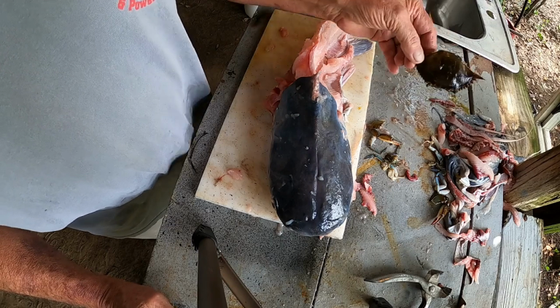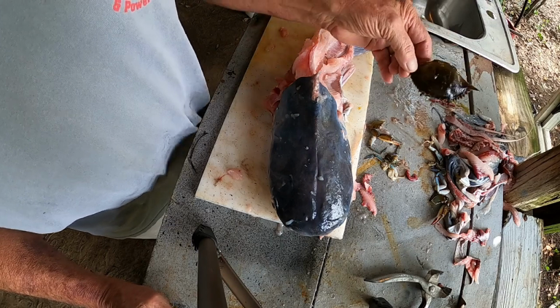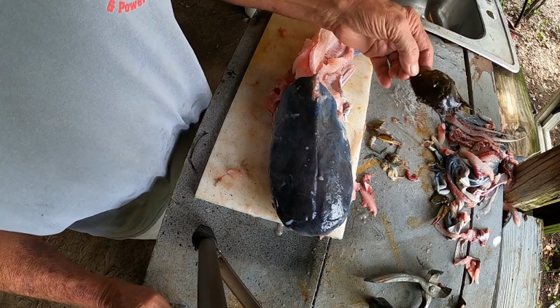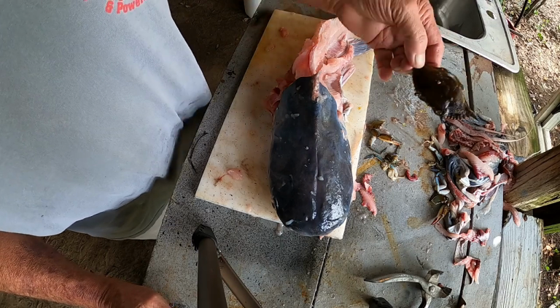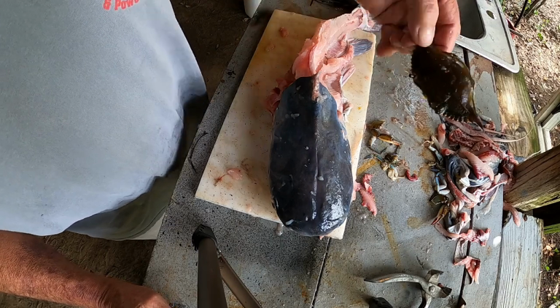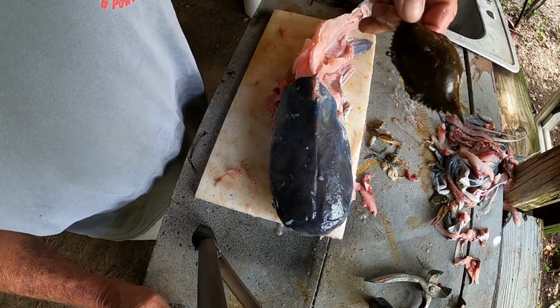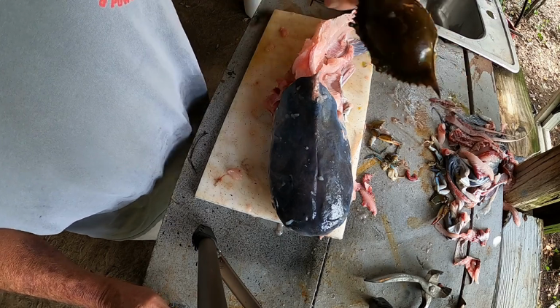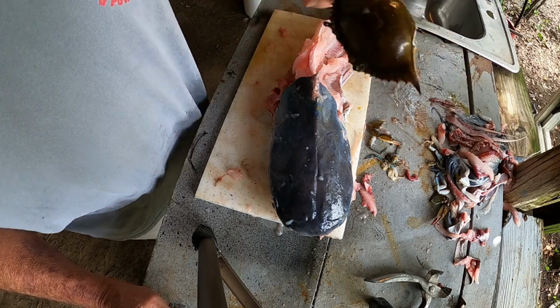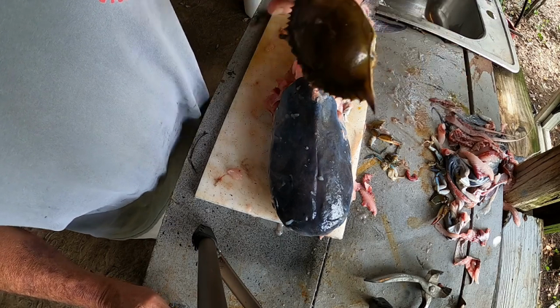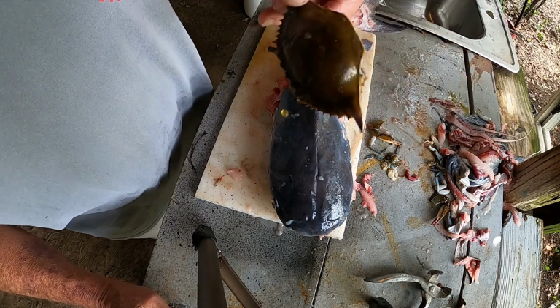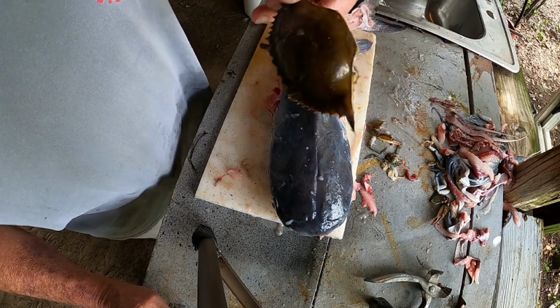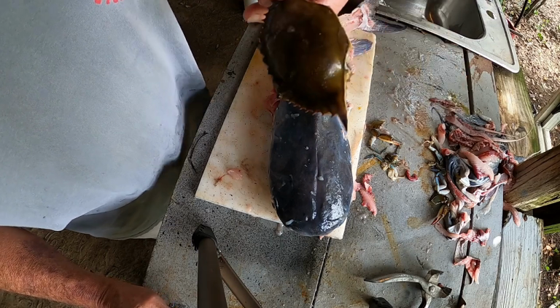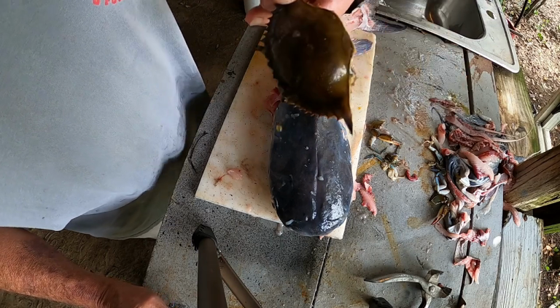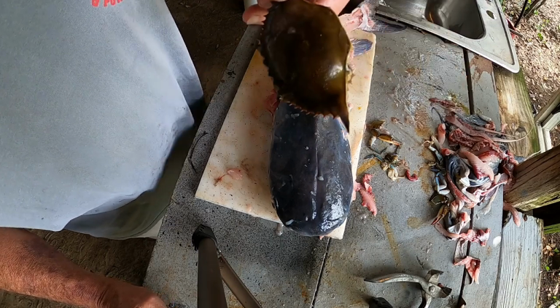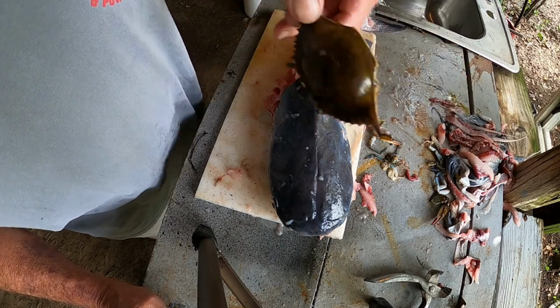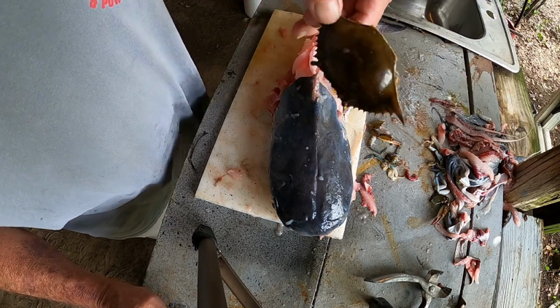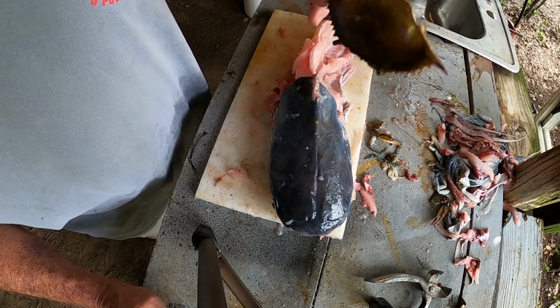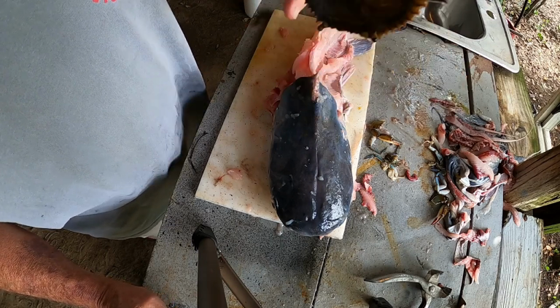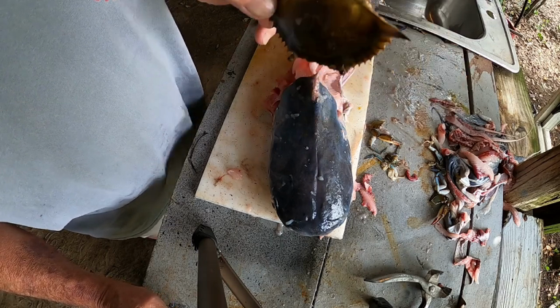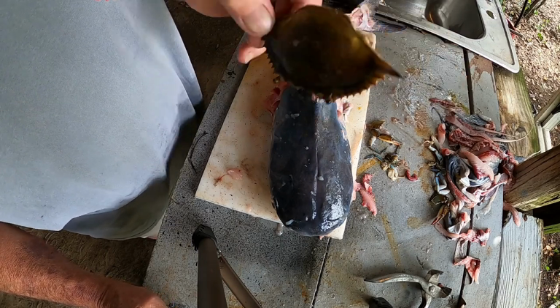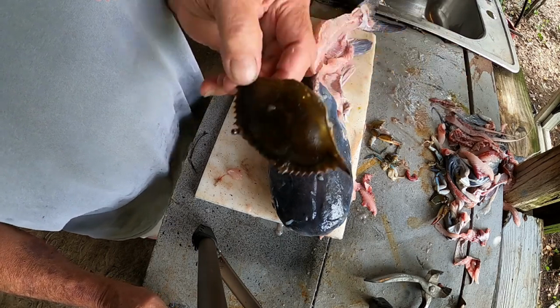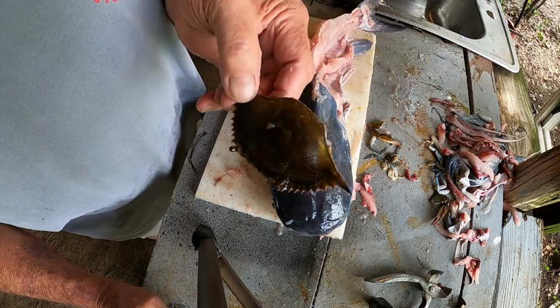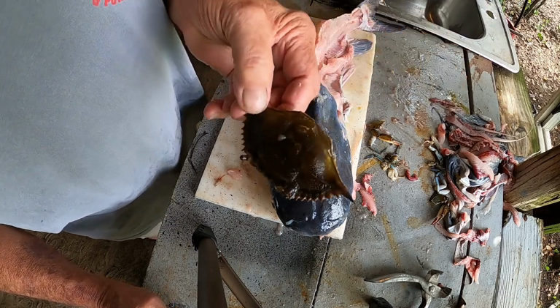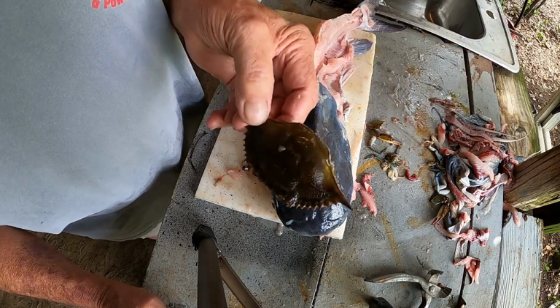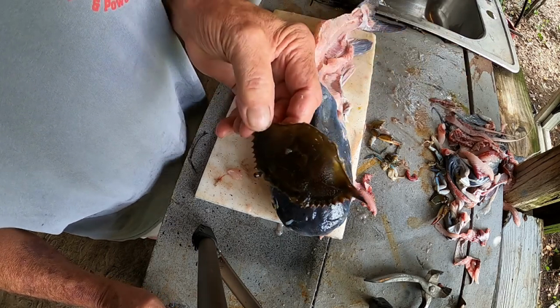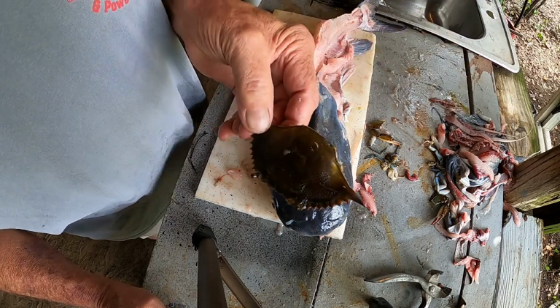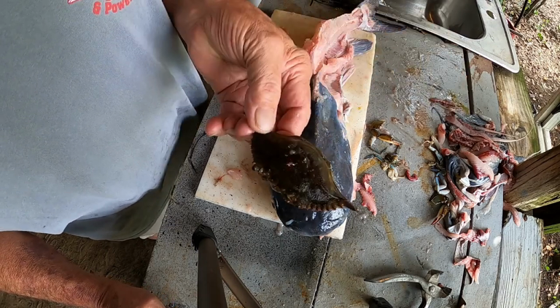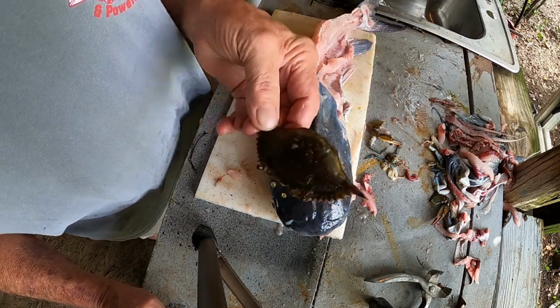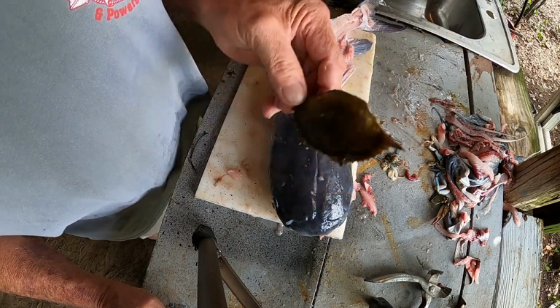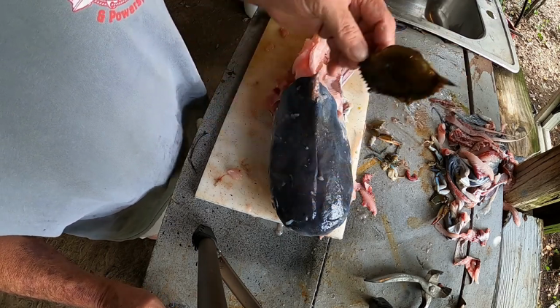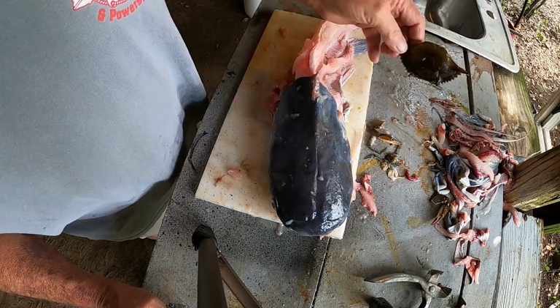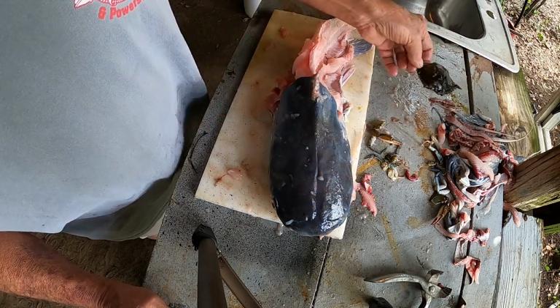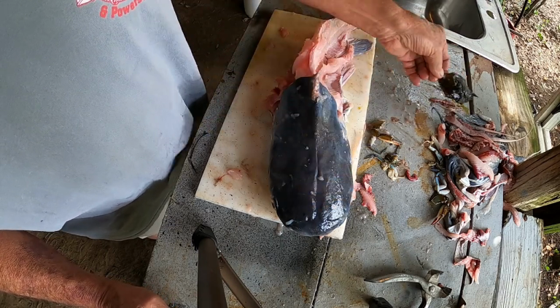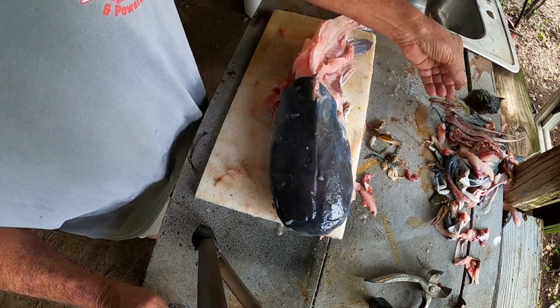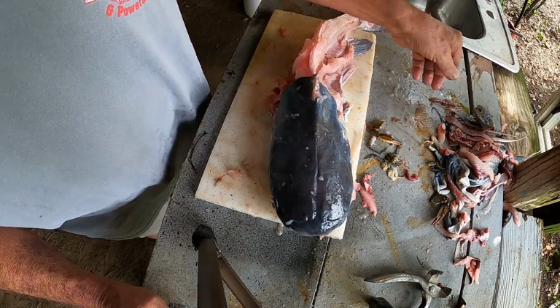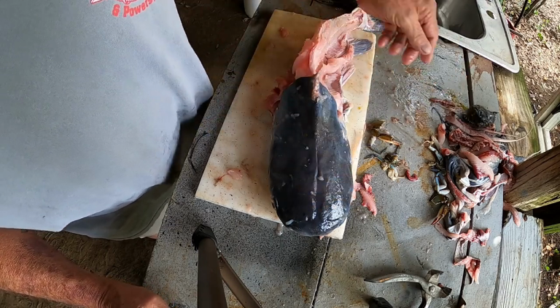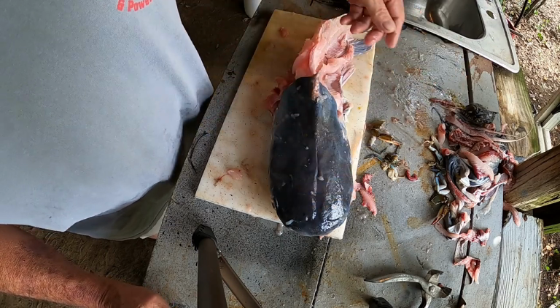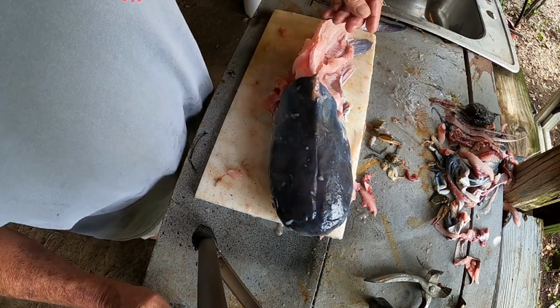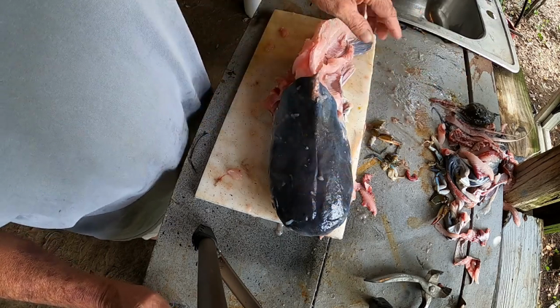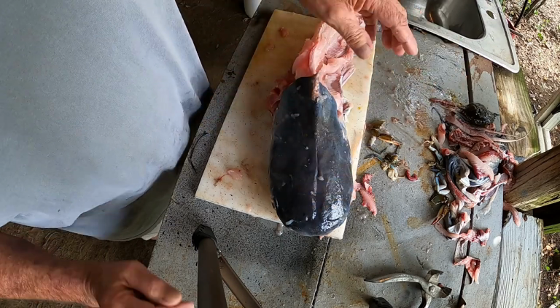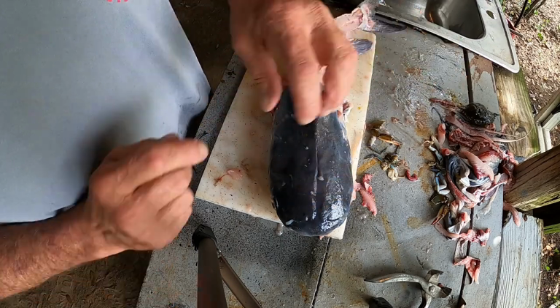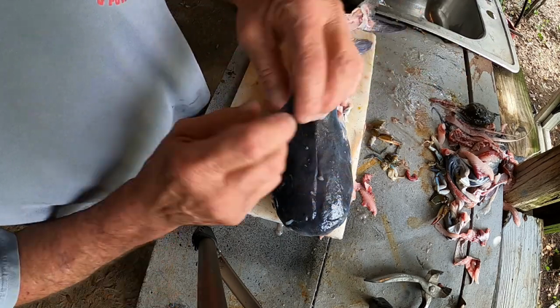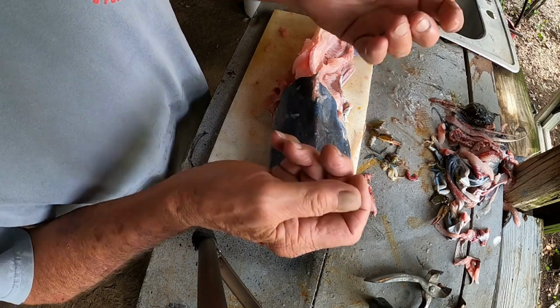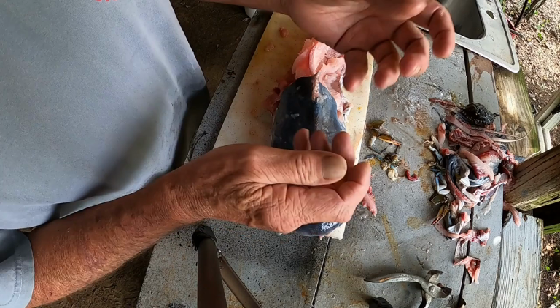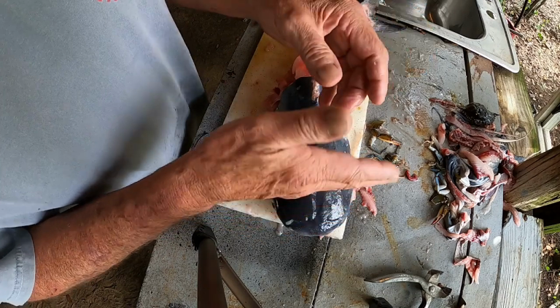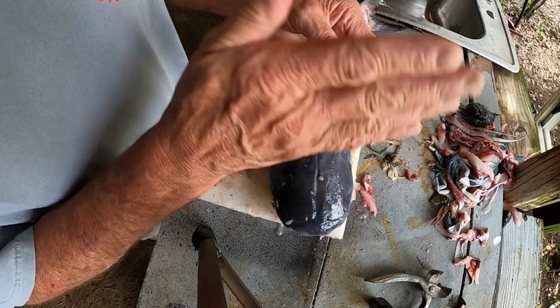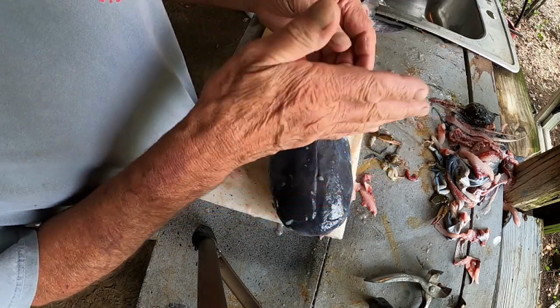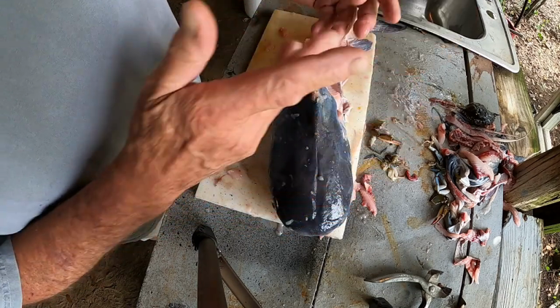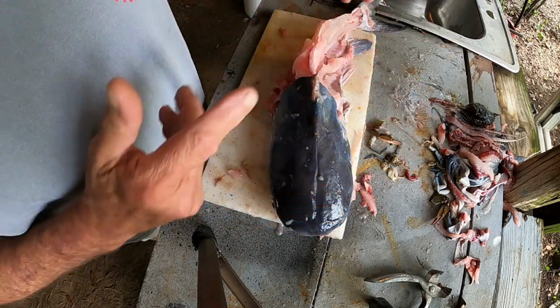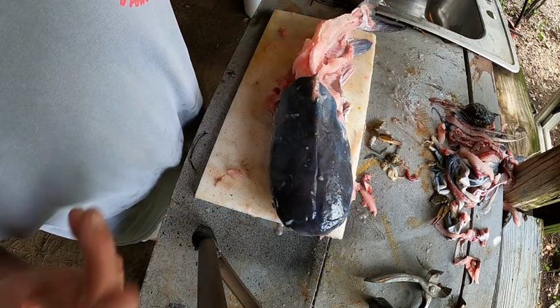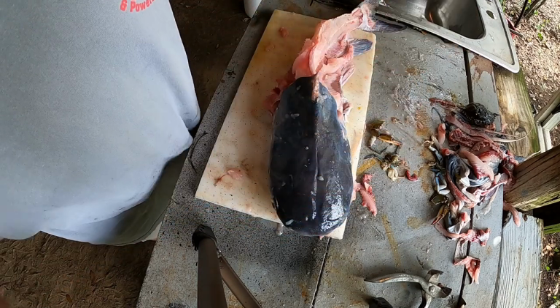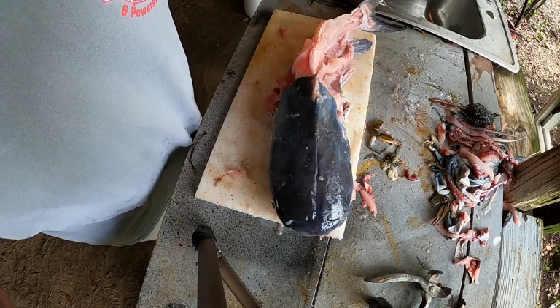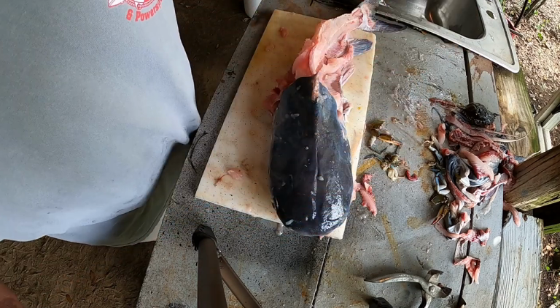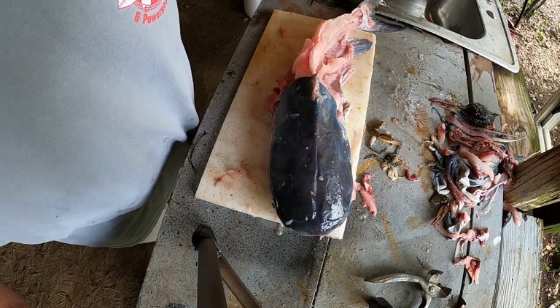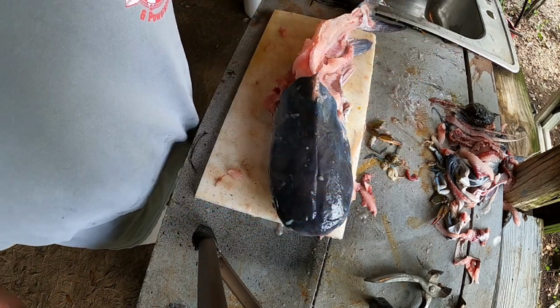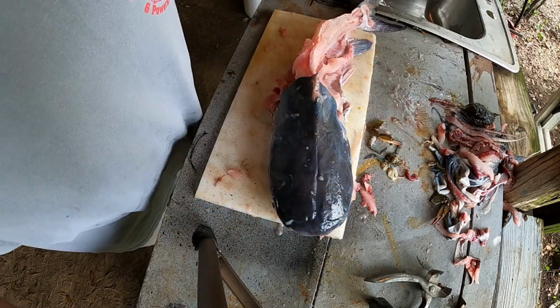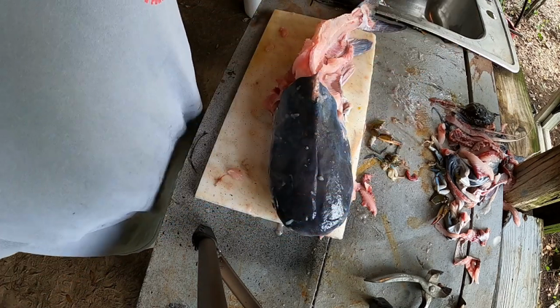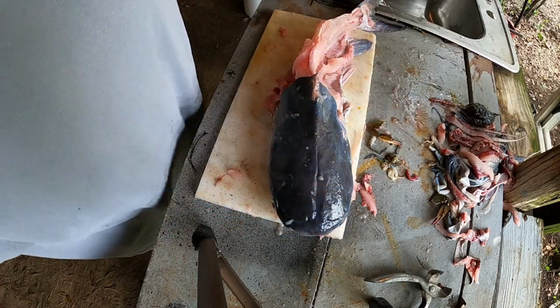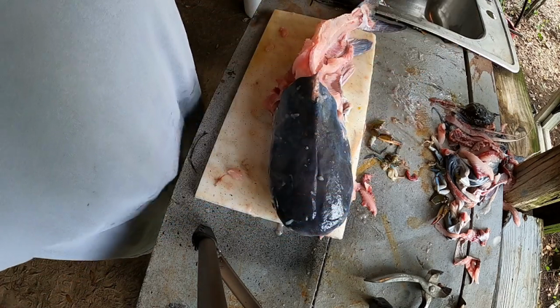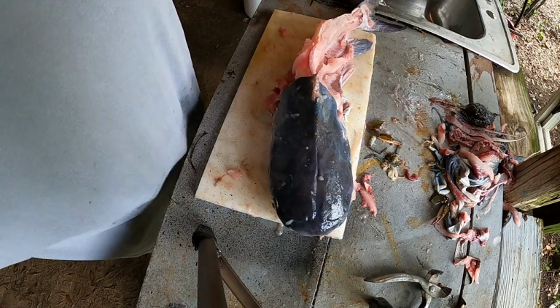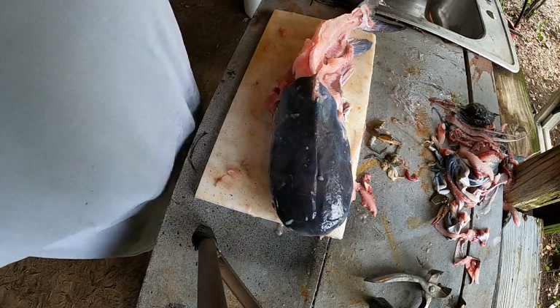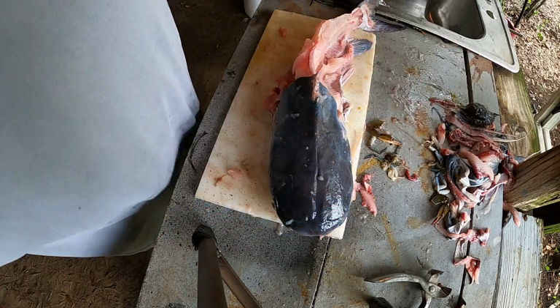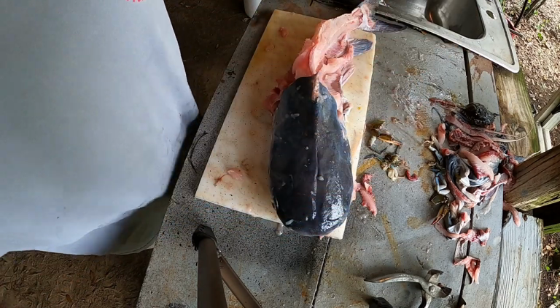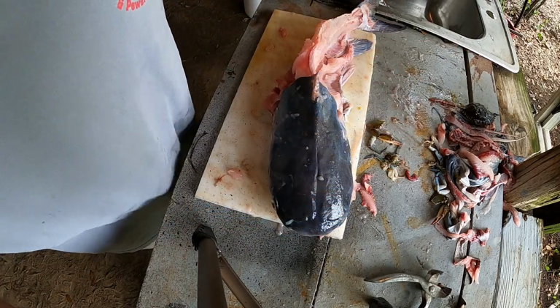I did catch me a little crab too. We'll keep him for bait — pull the shell off, cut him in half, and that's a good bait. Two baits.